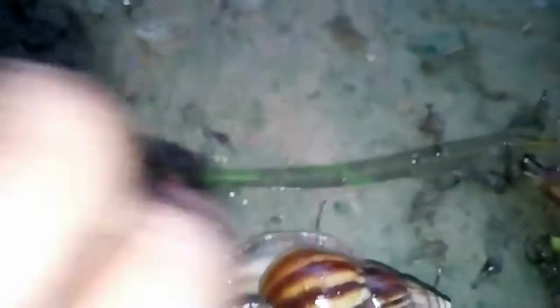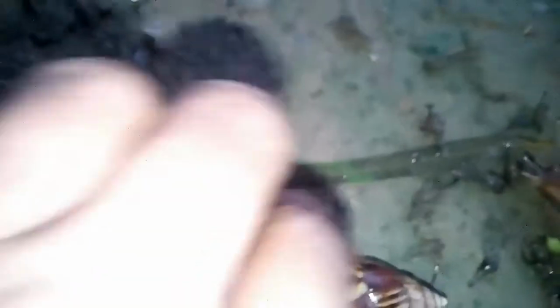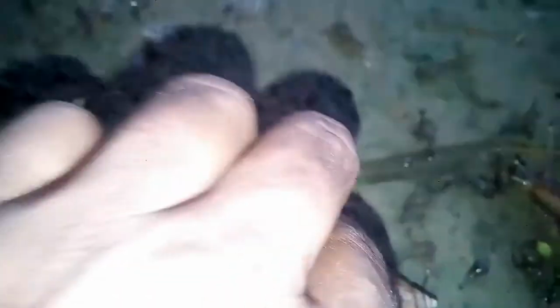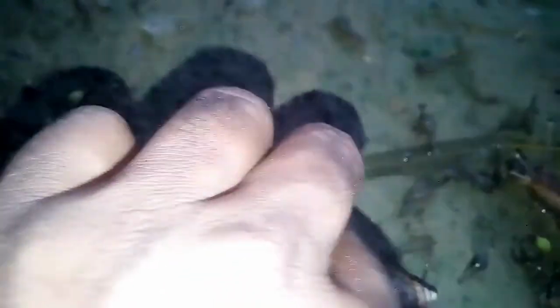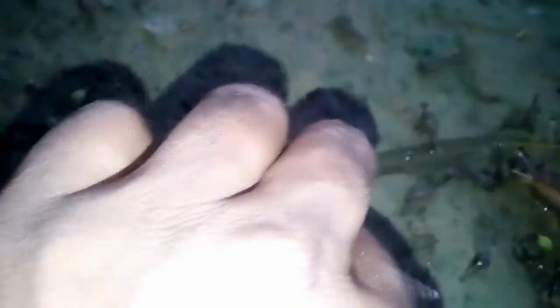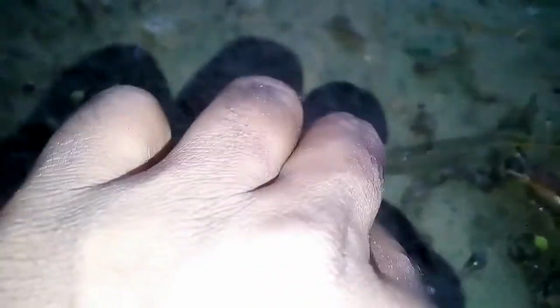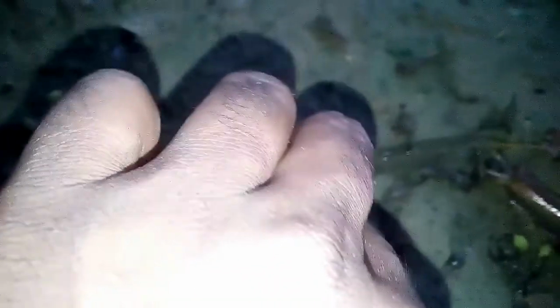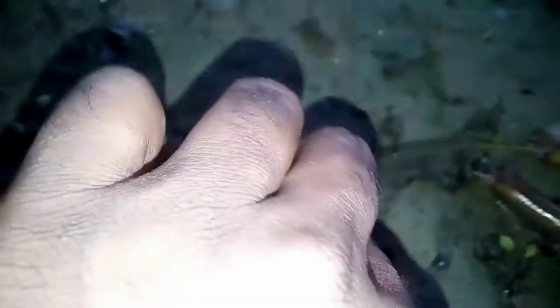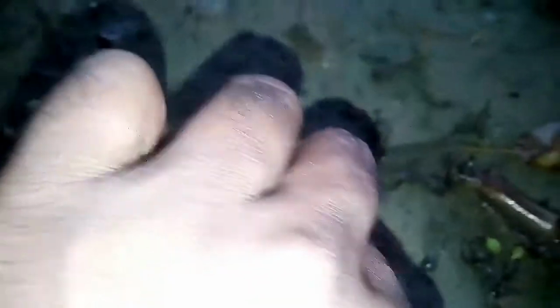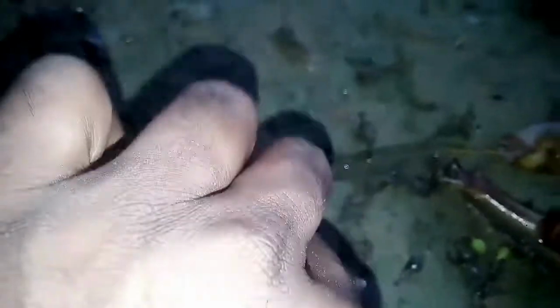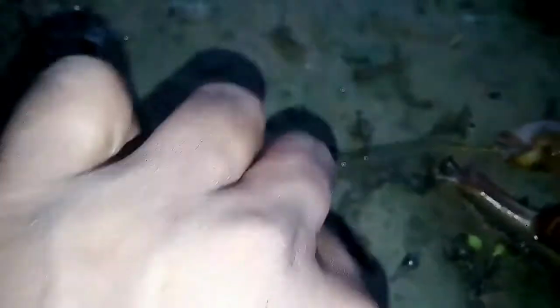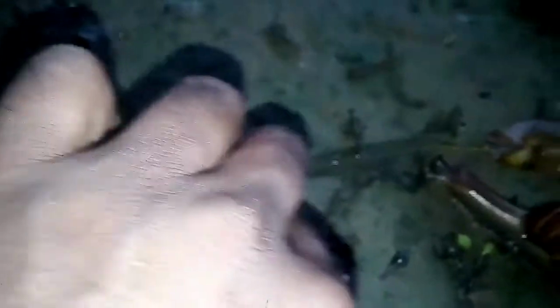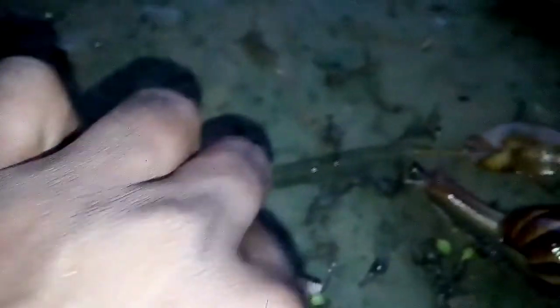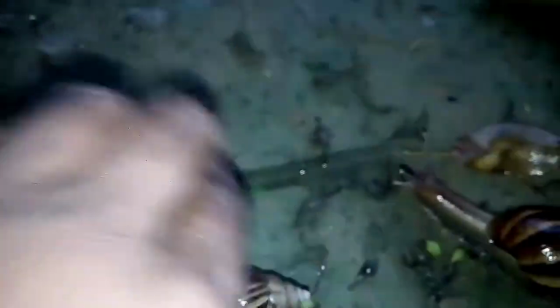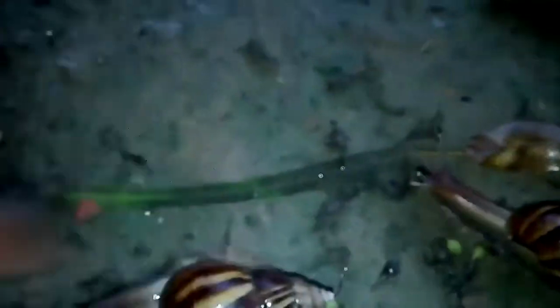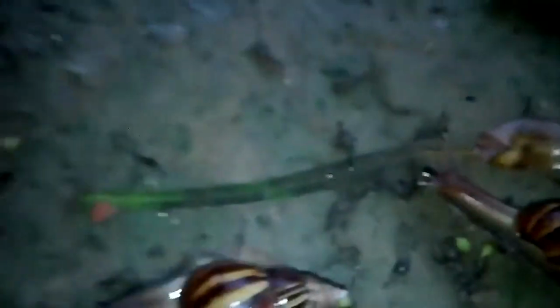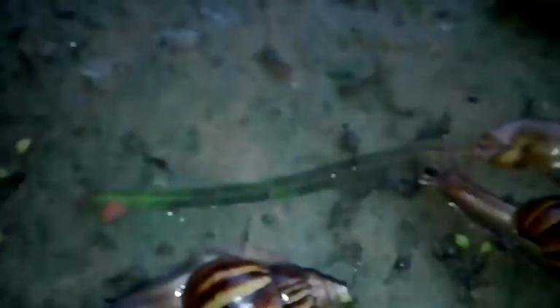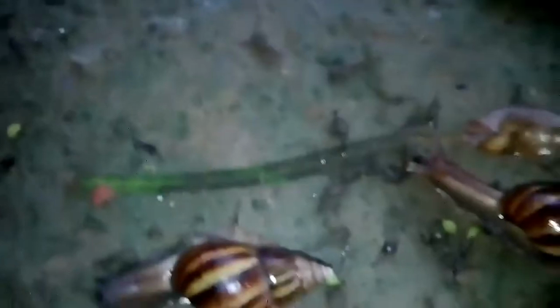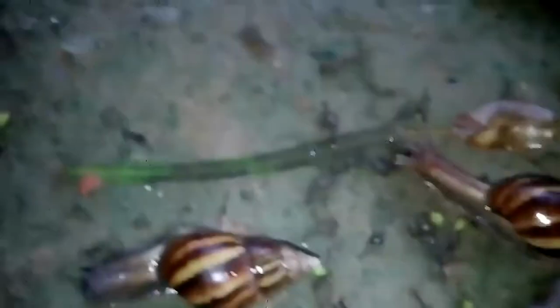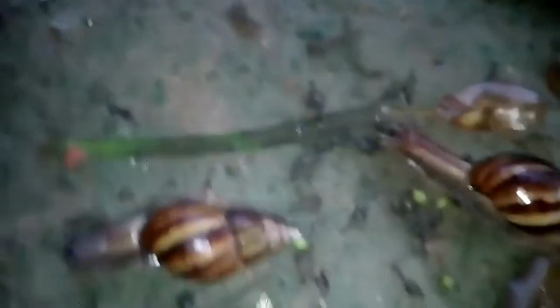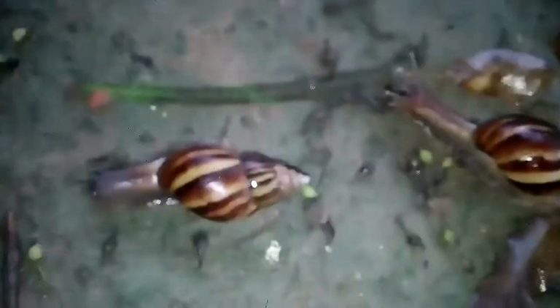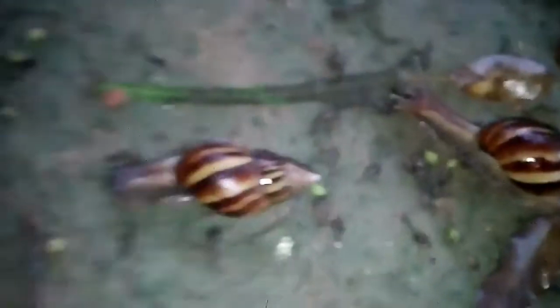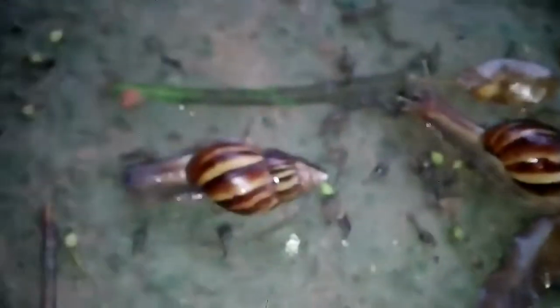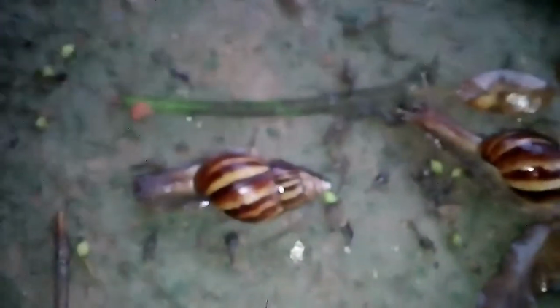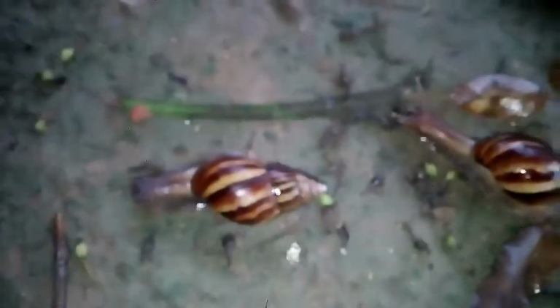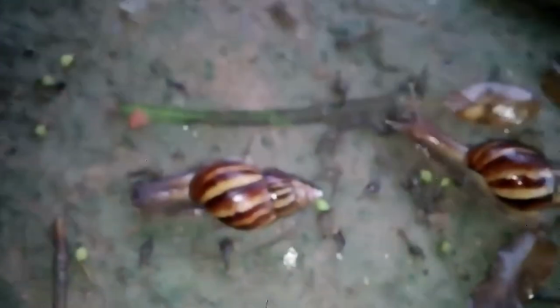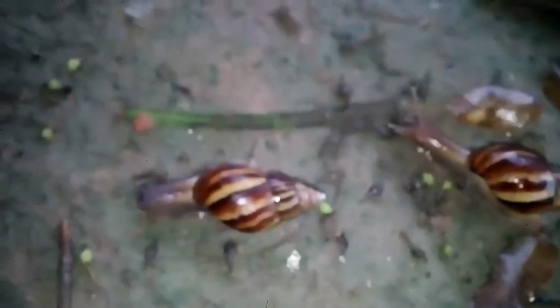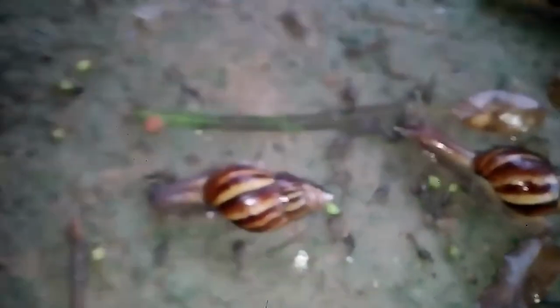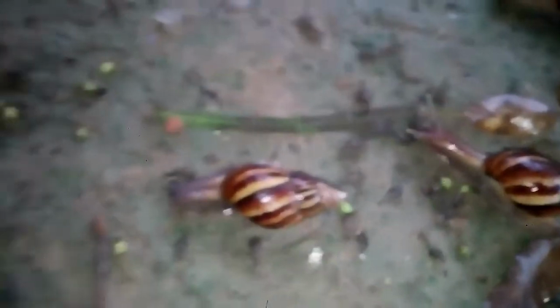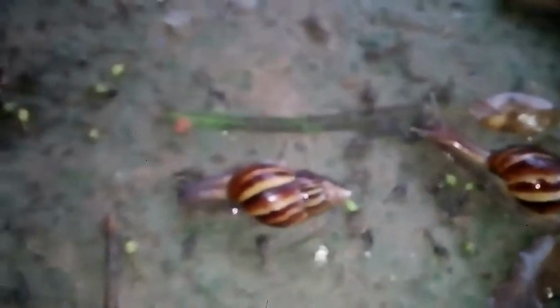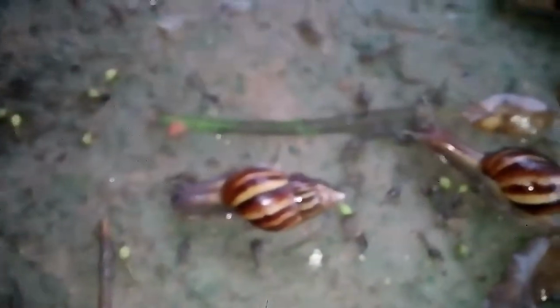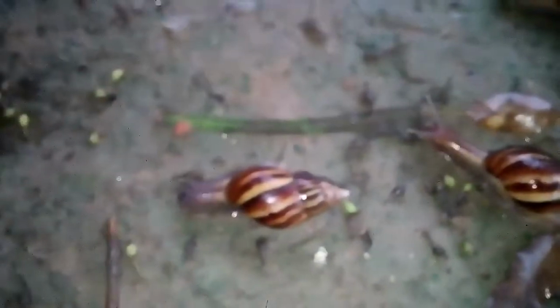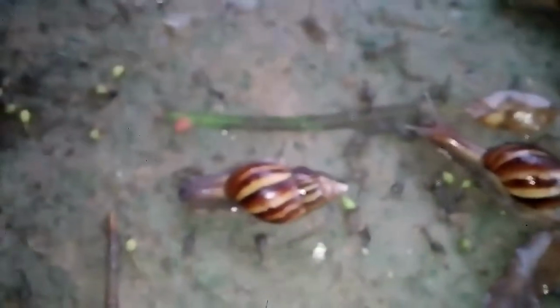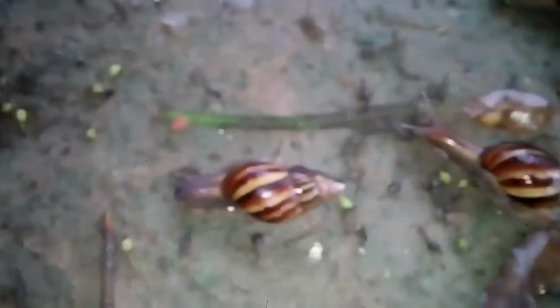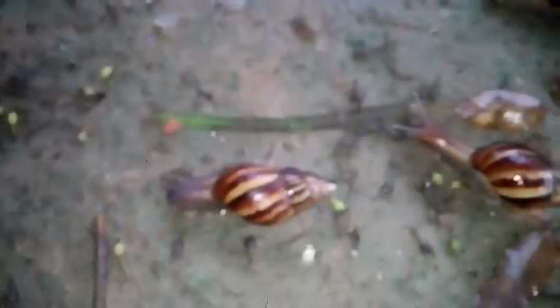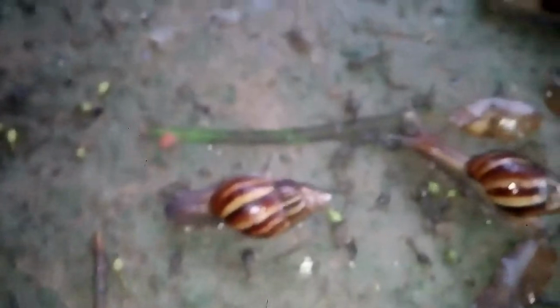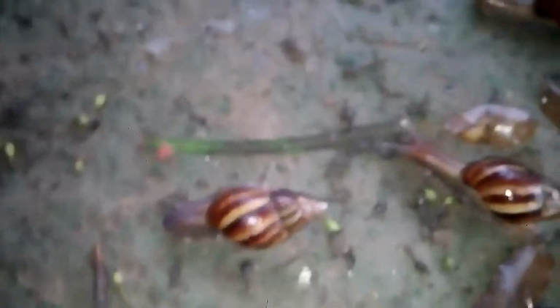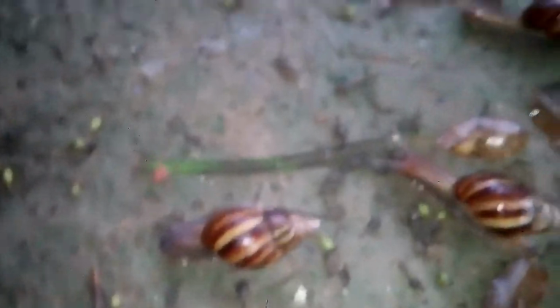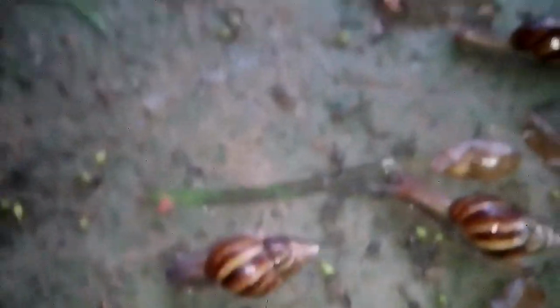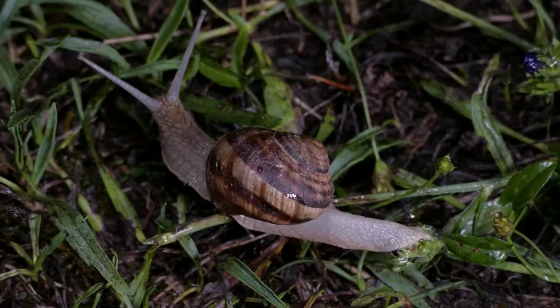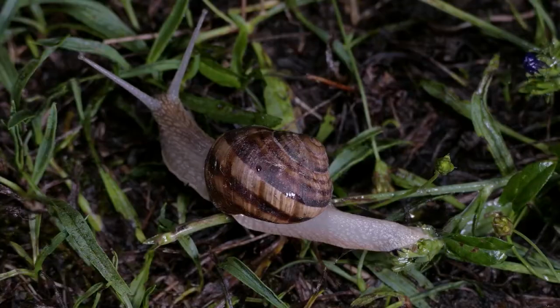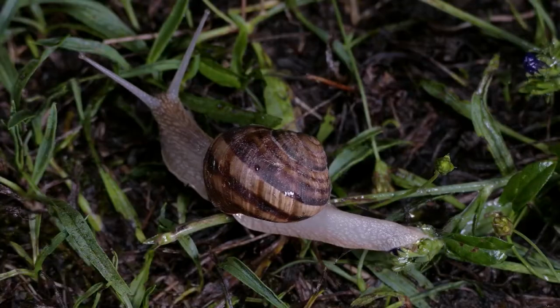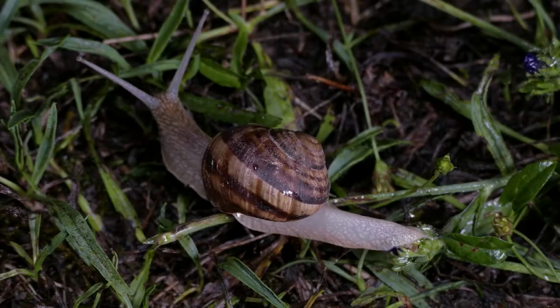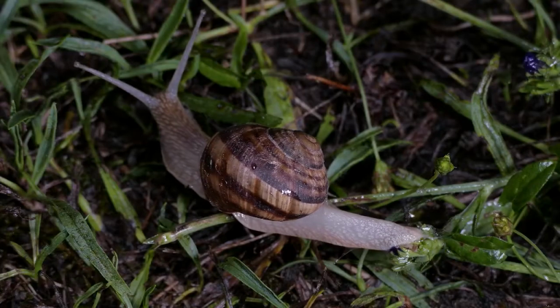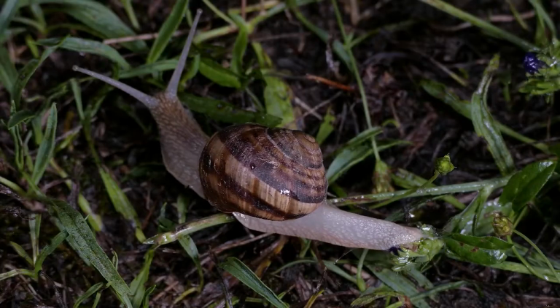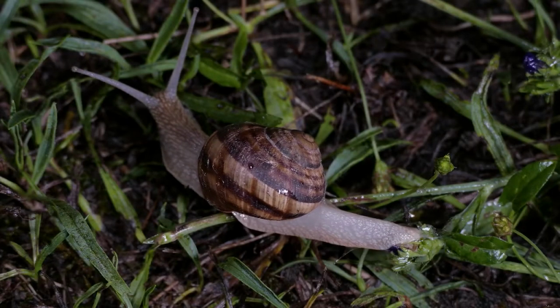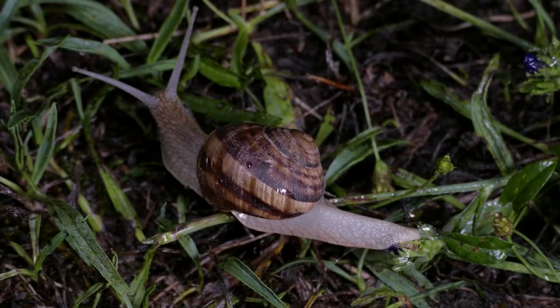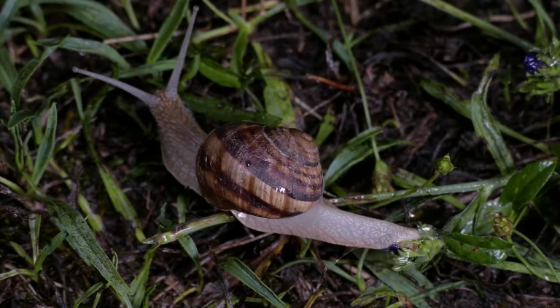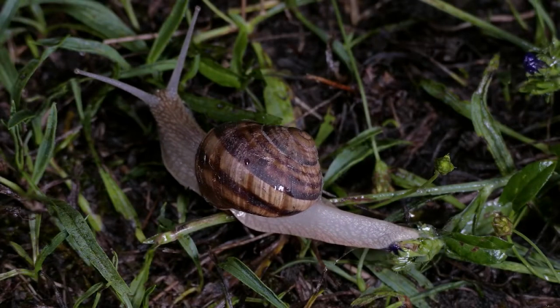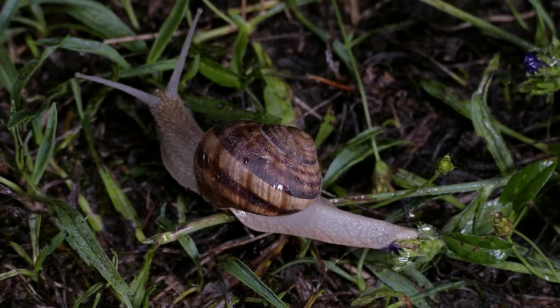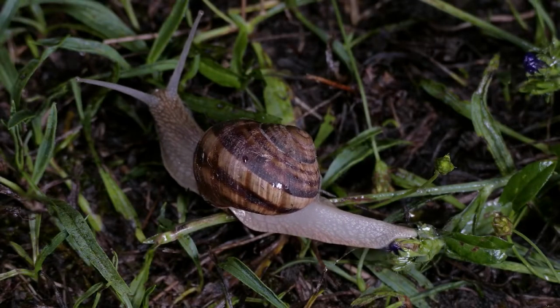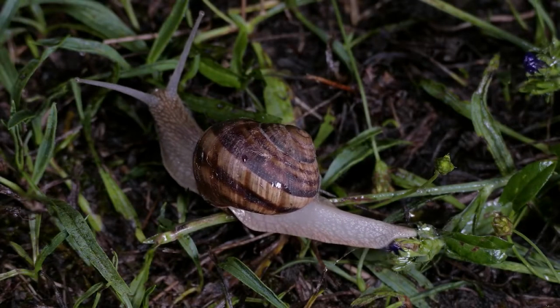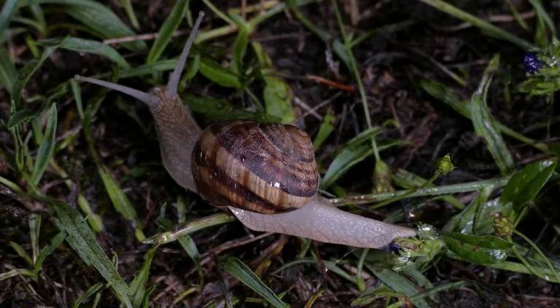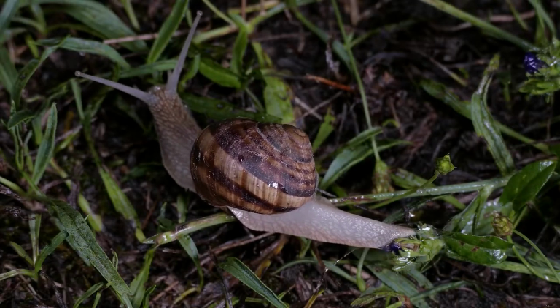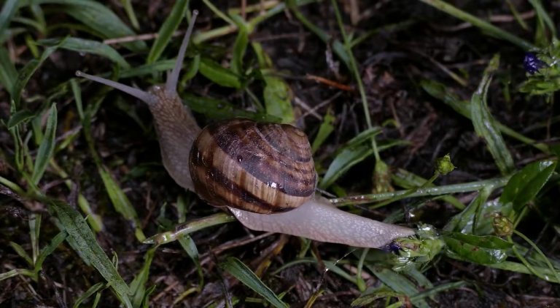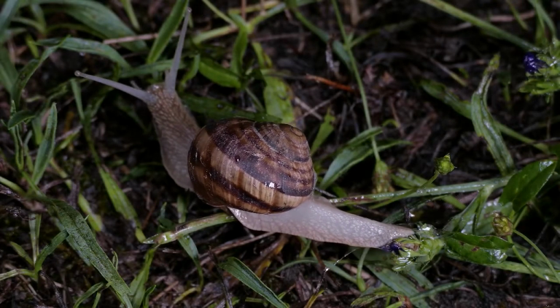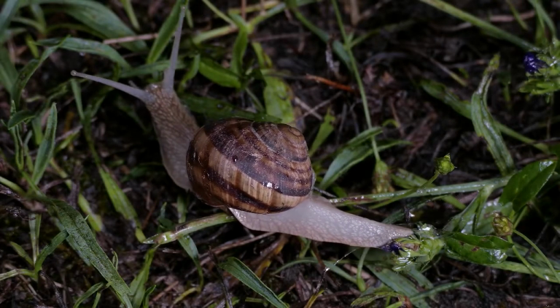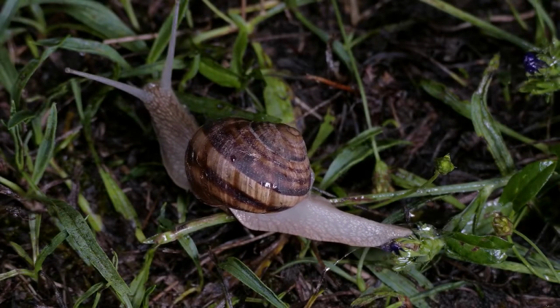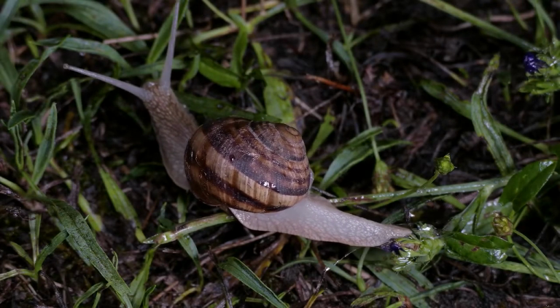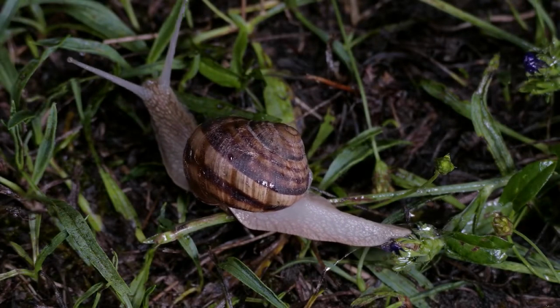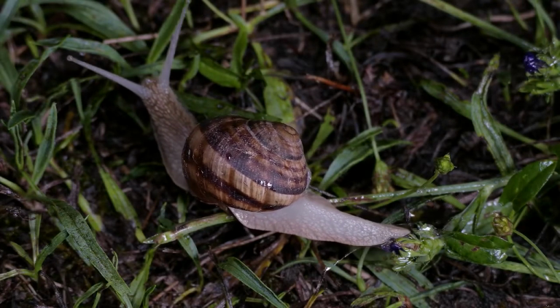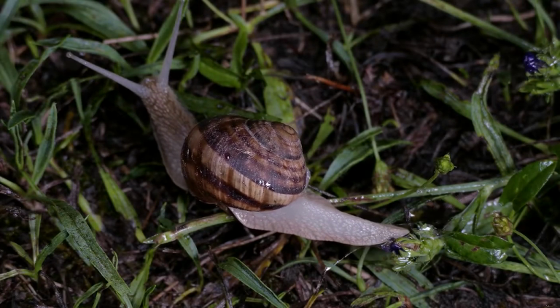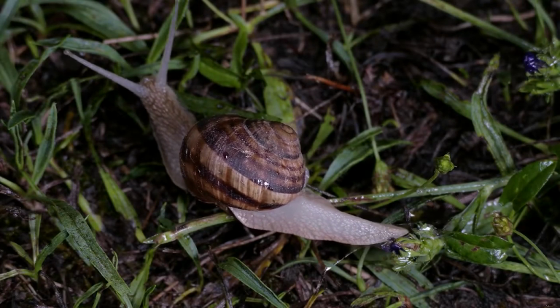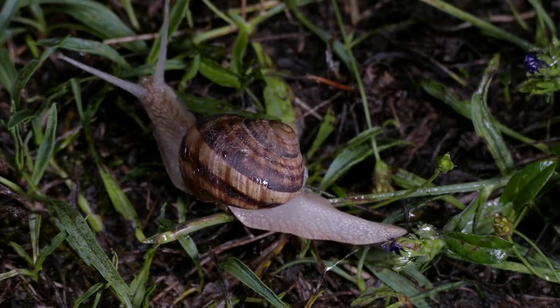Most land snails and slugs are herbivorous. Aquatic snails and slugs are usually omnivores or predatory carnivores.